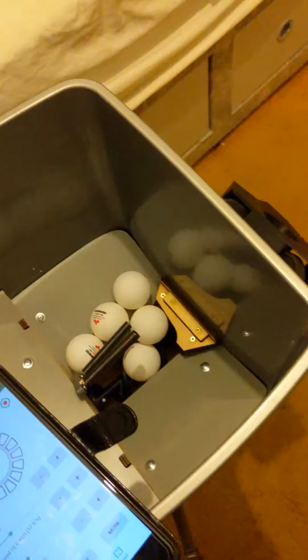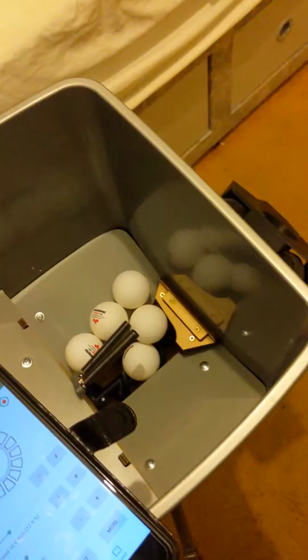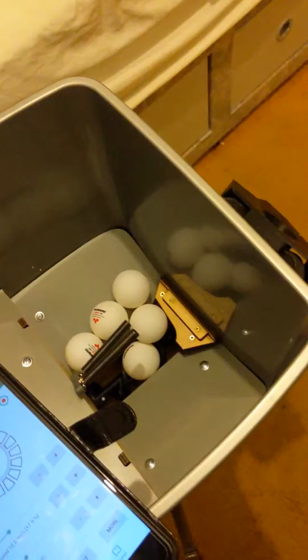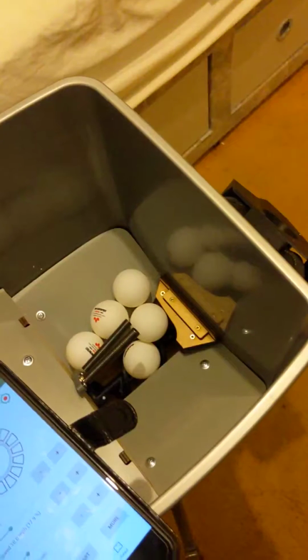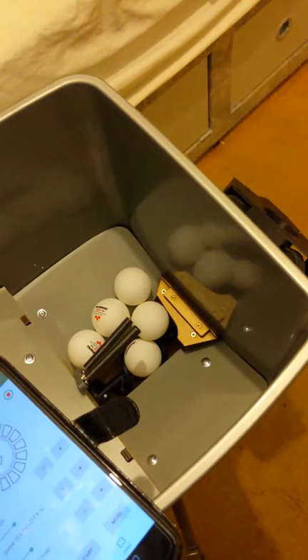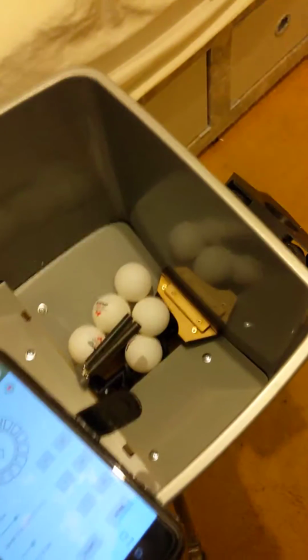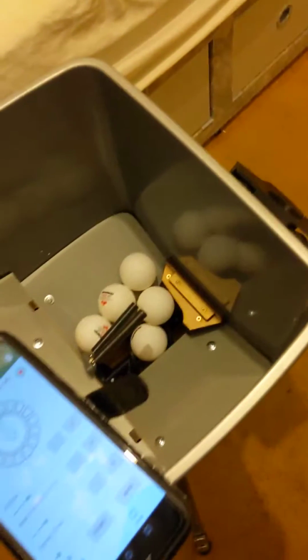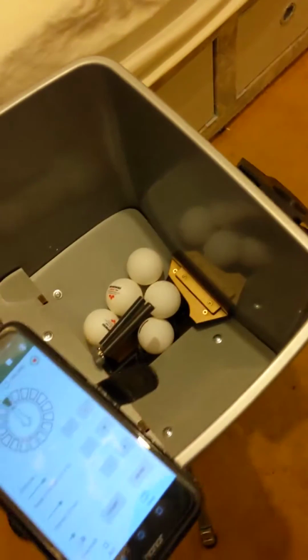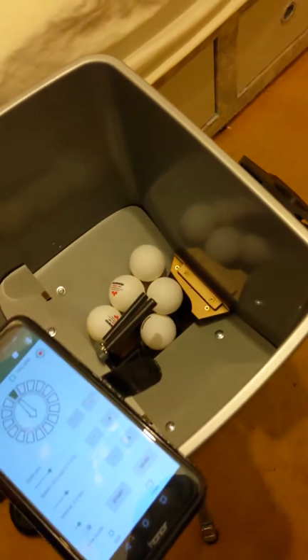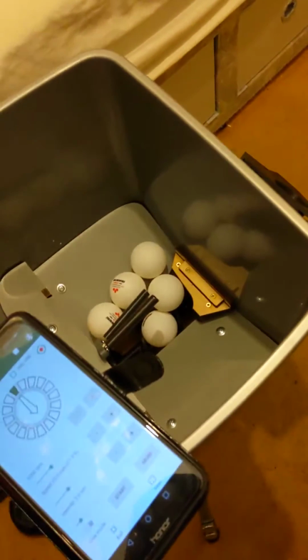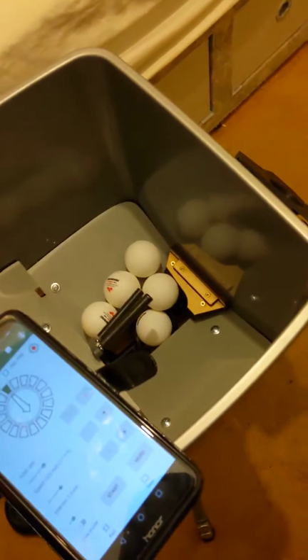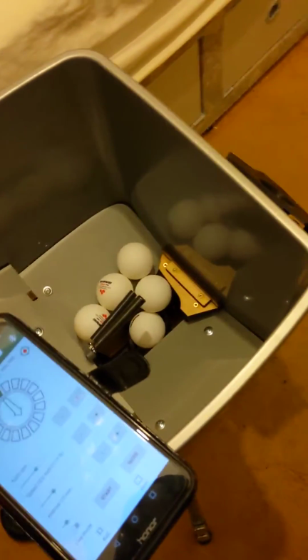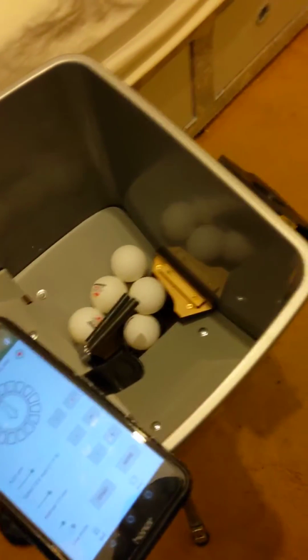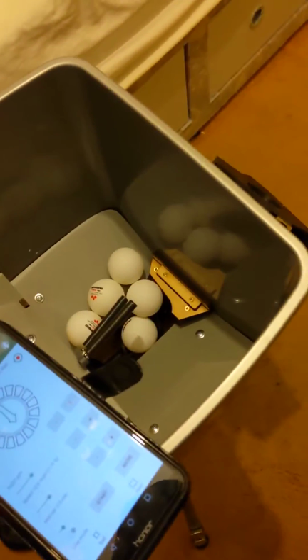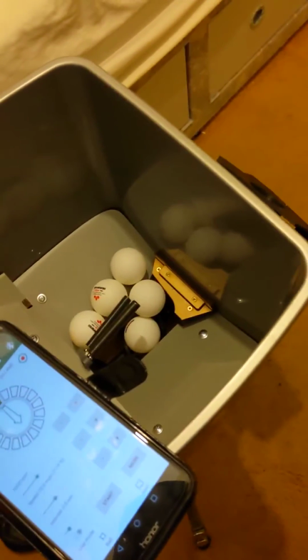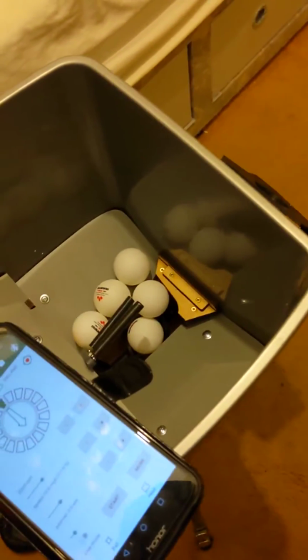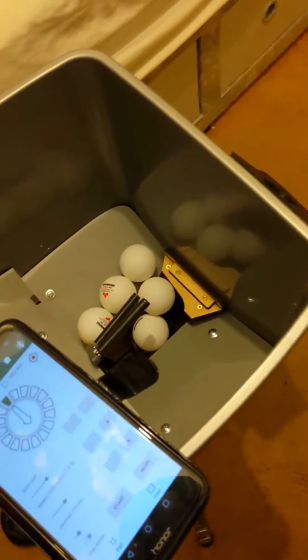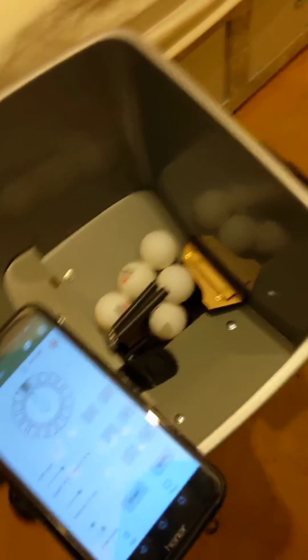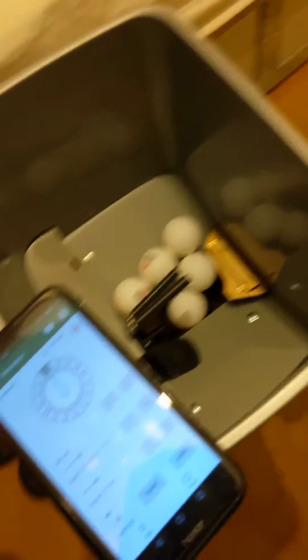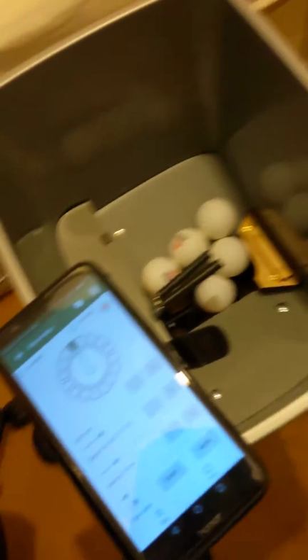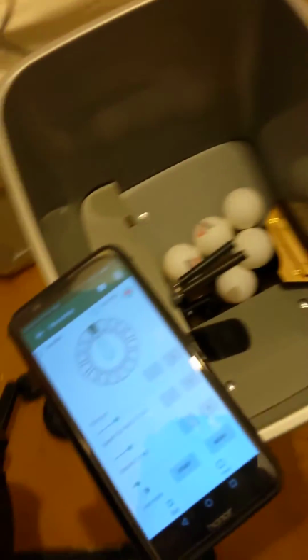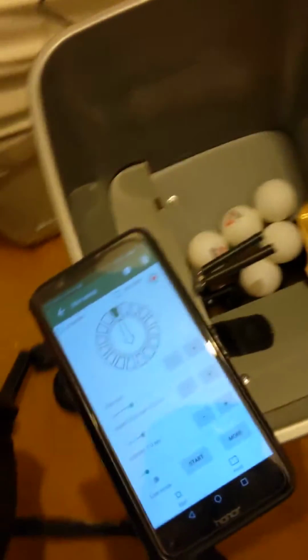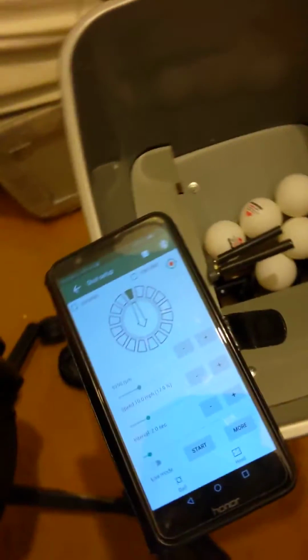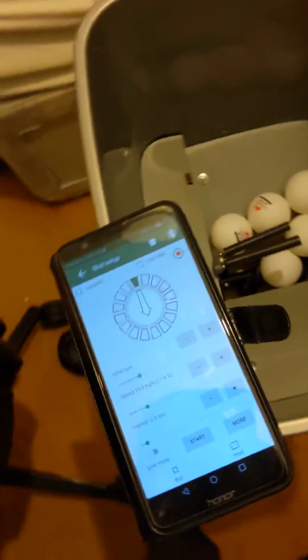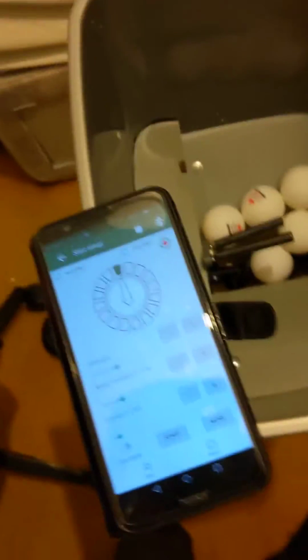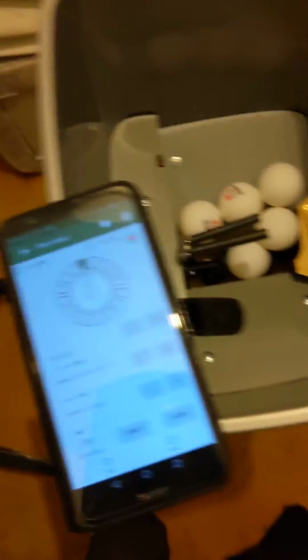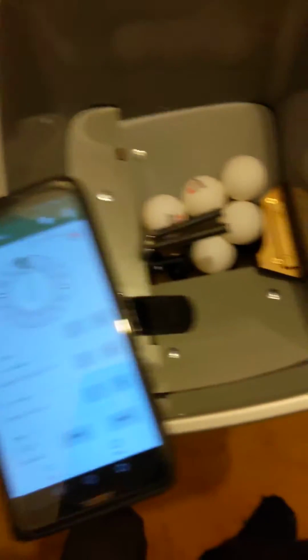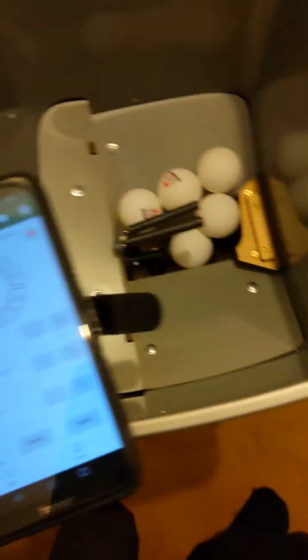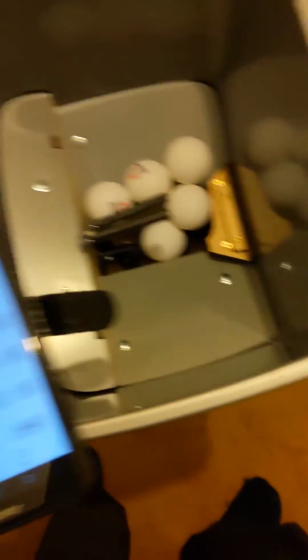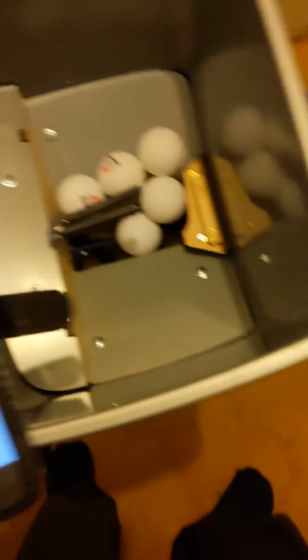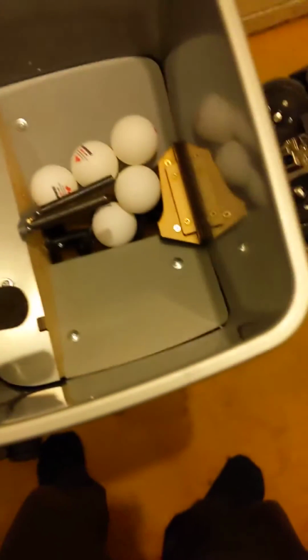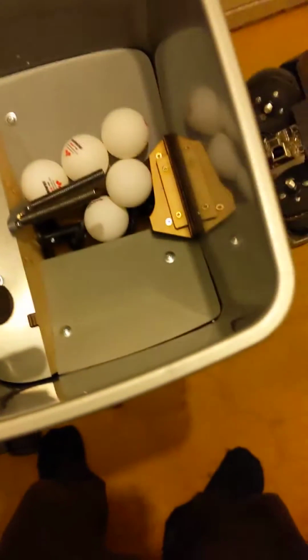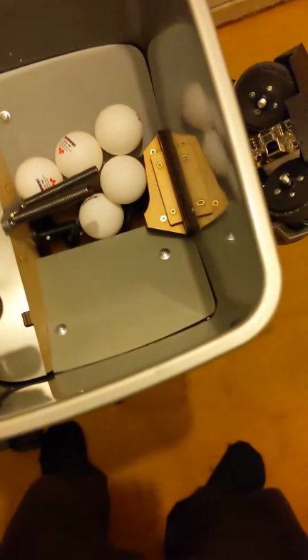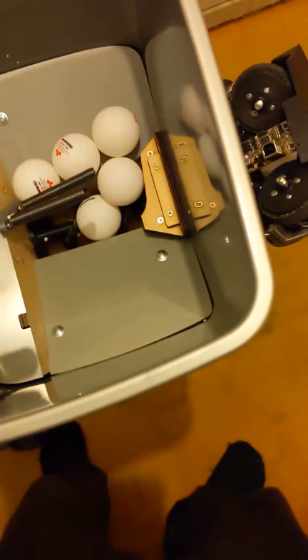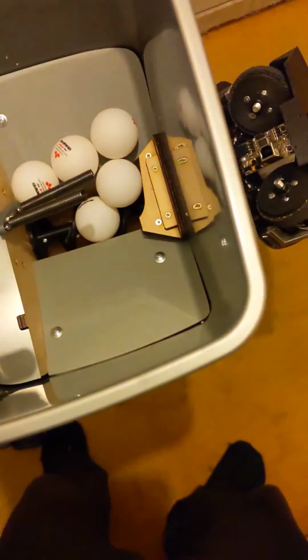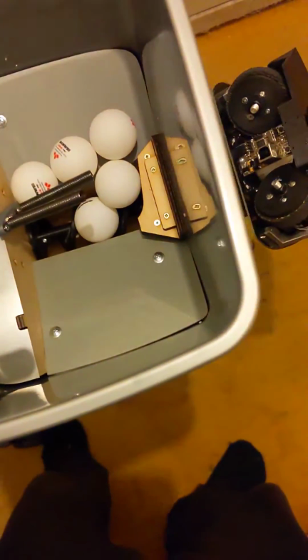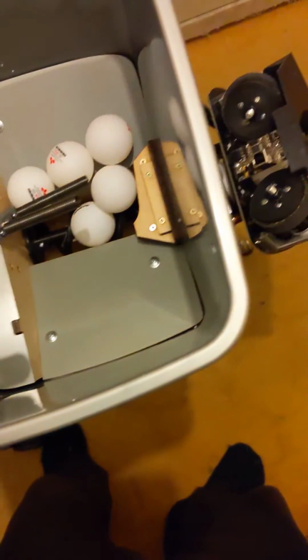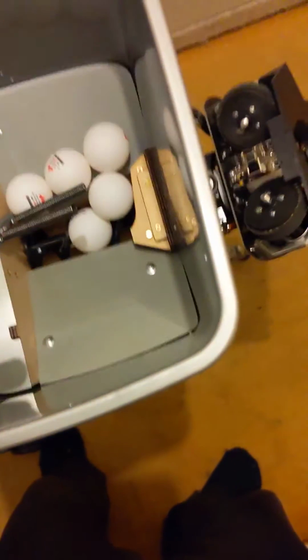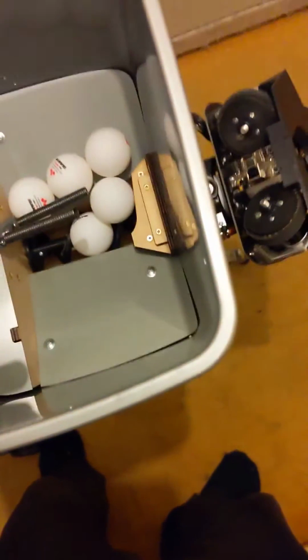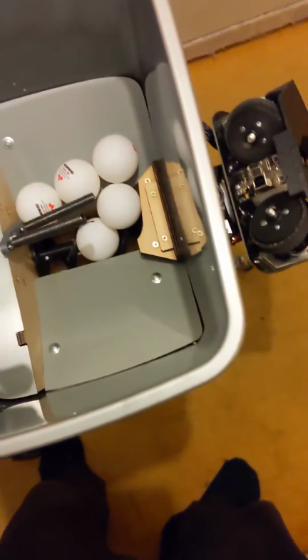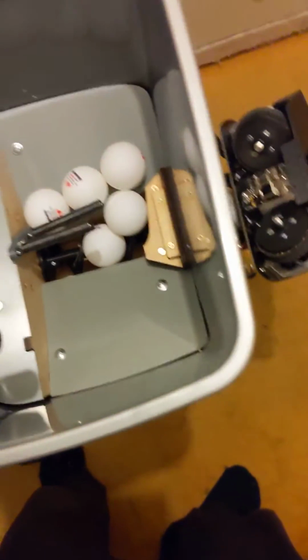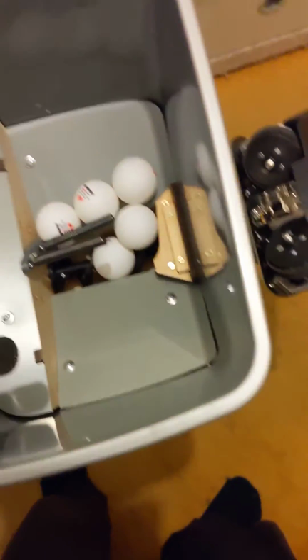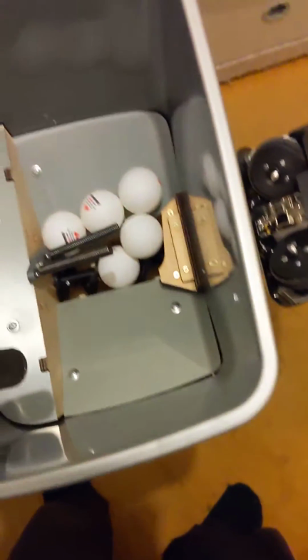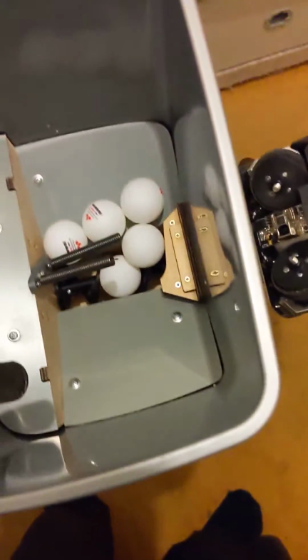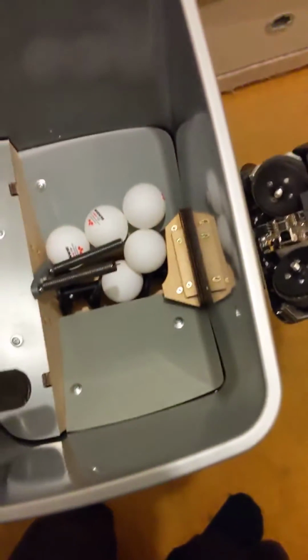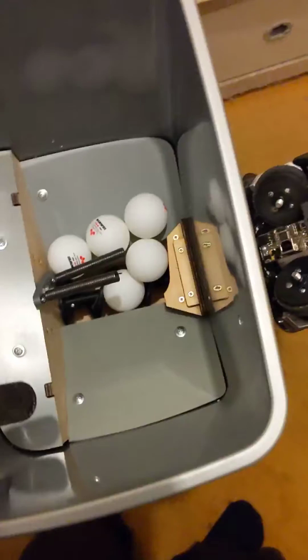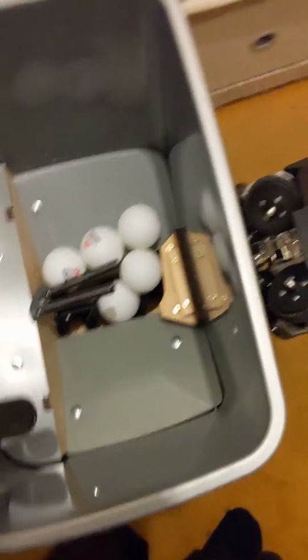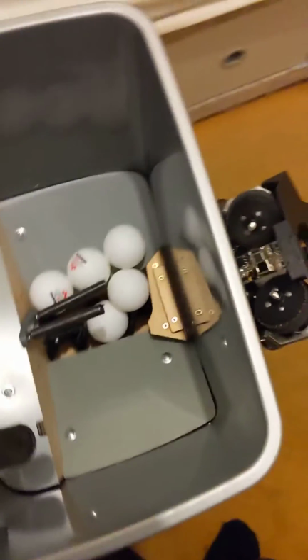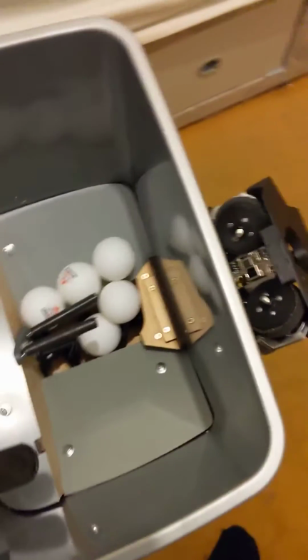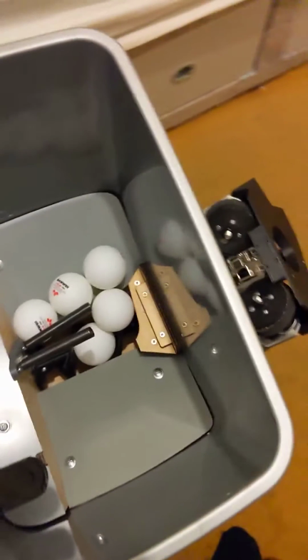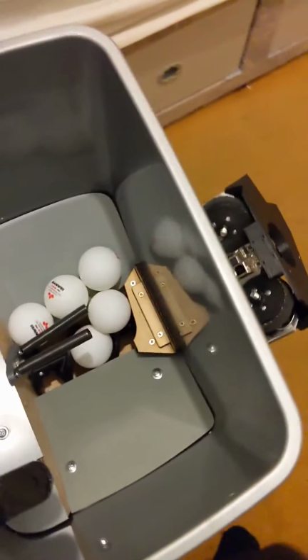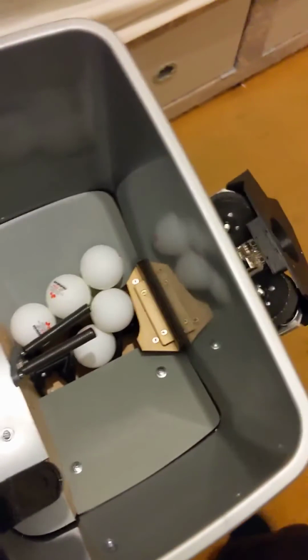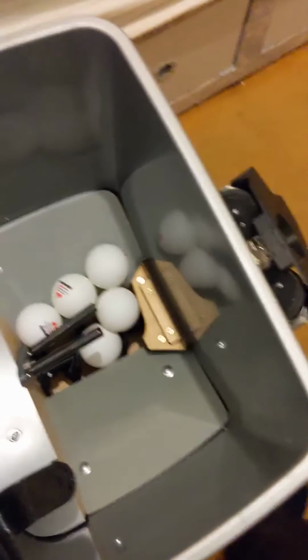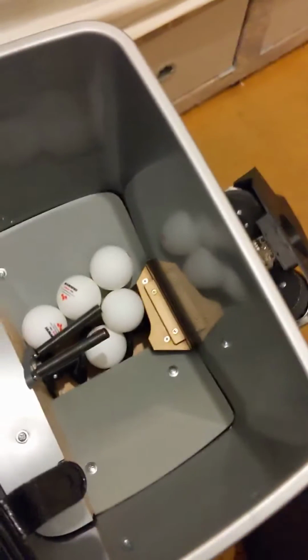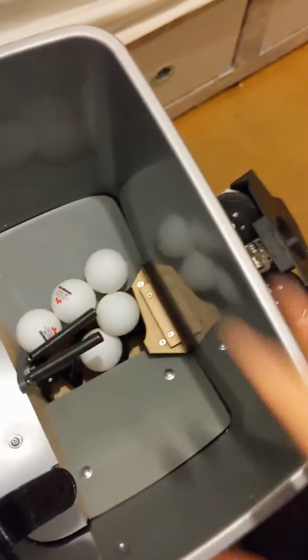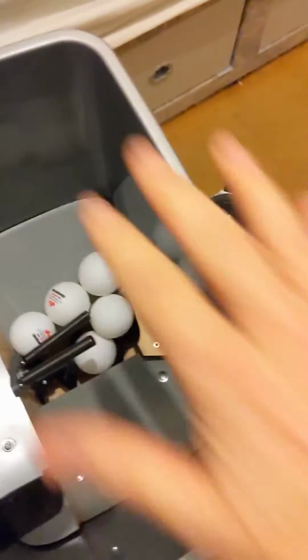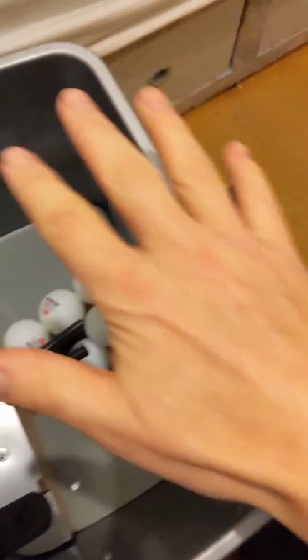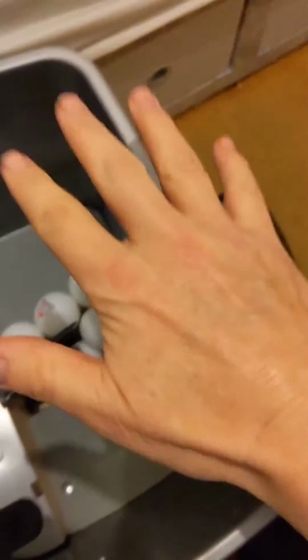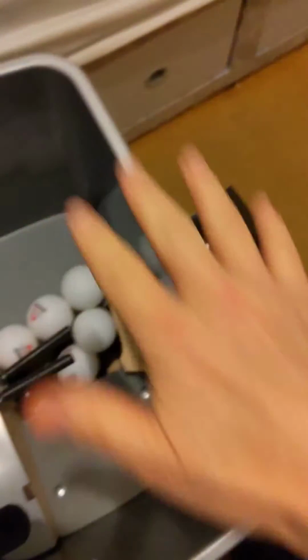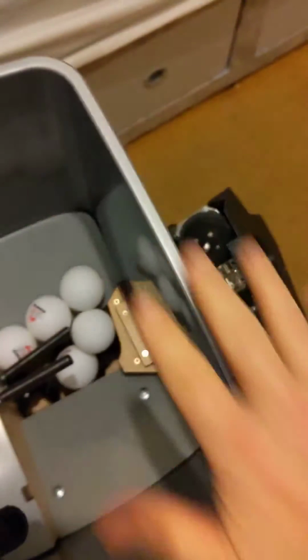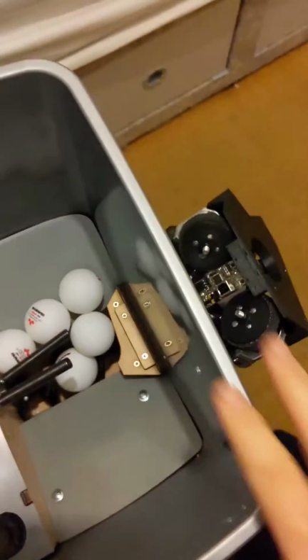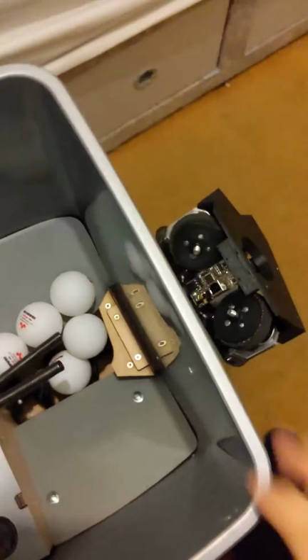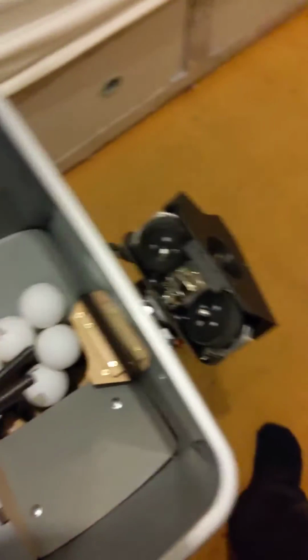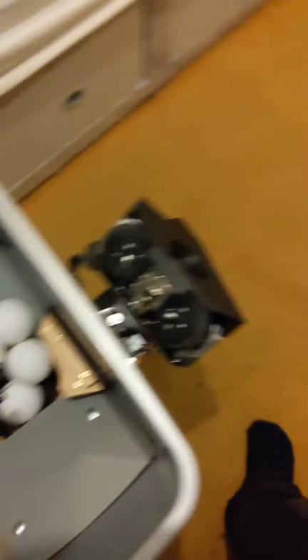Tenny Robo test. The robot's been levelled to make sure that everything's flat.